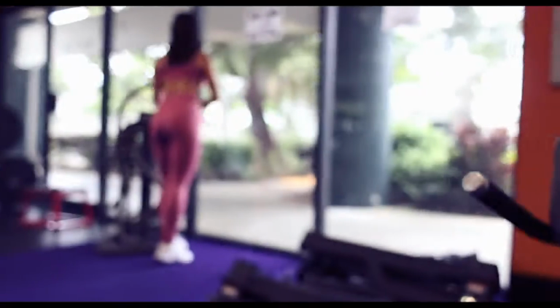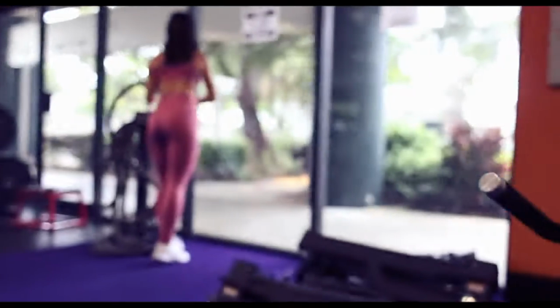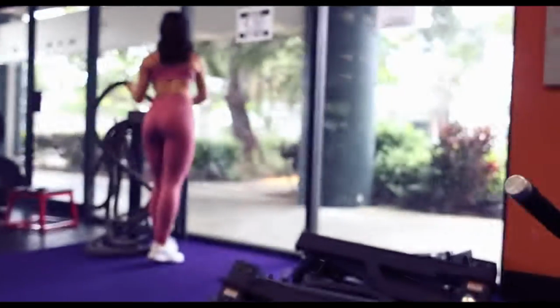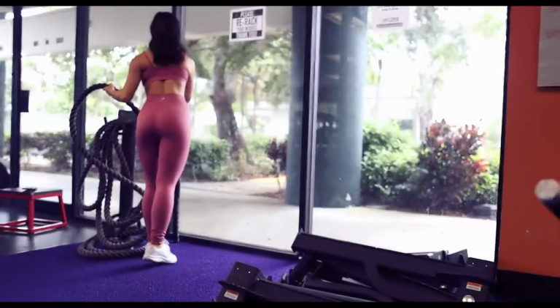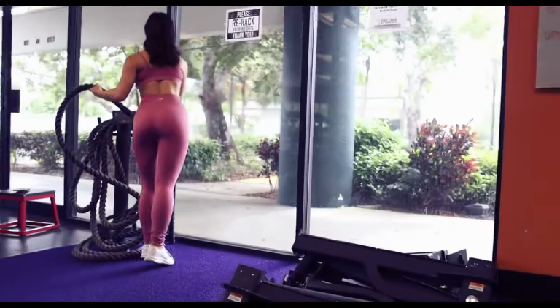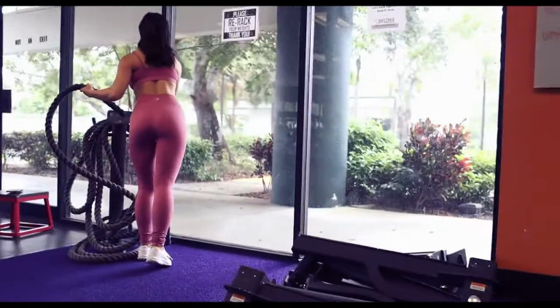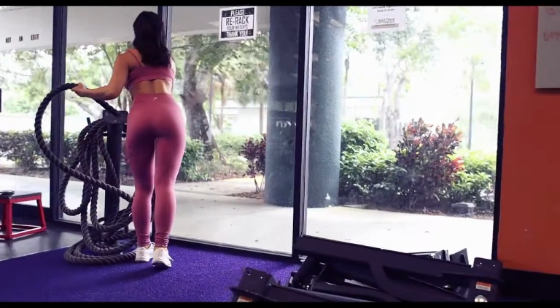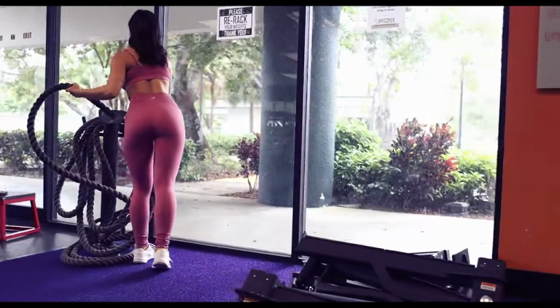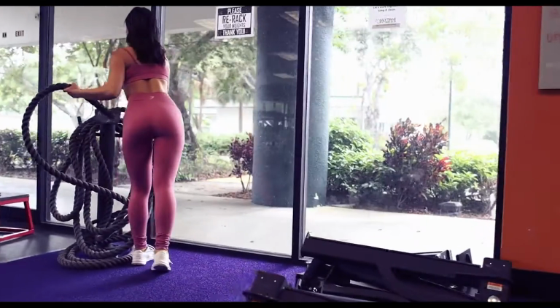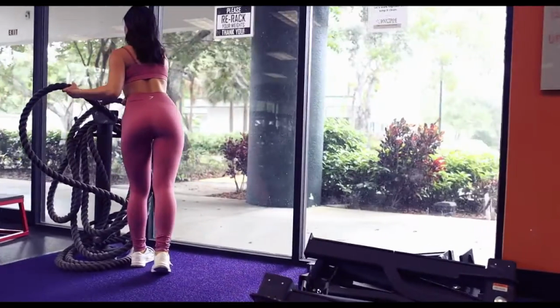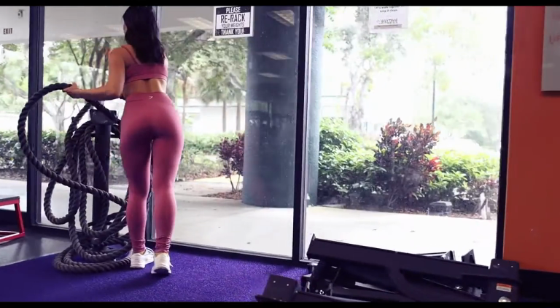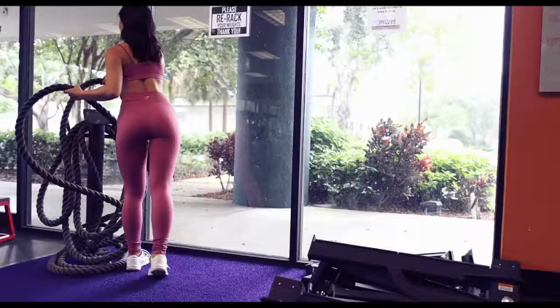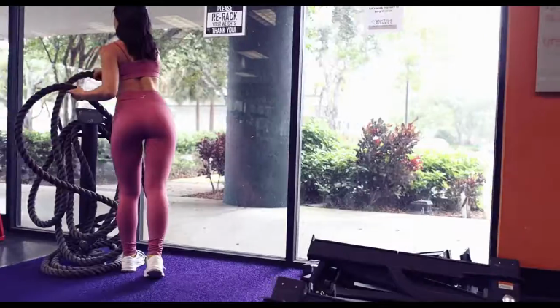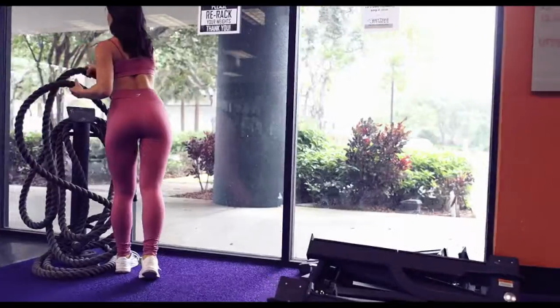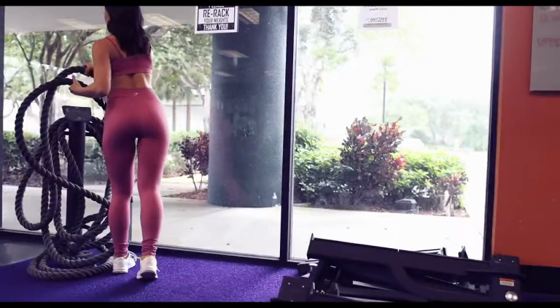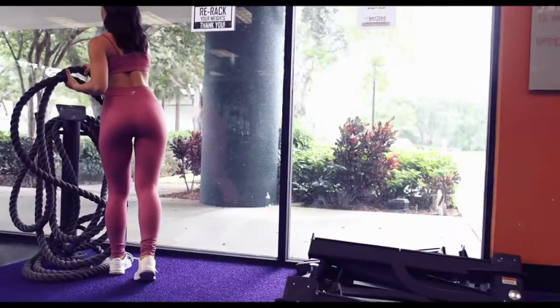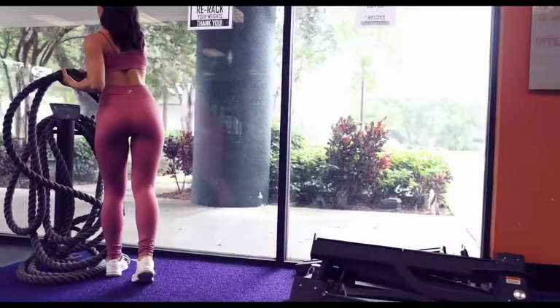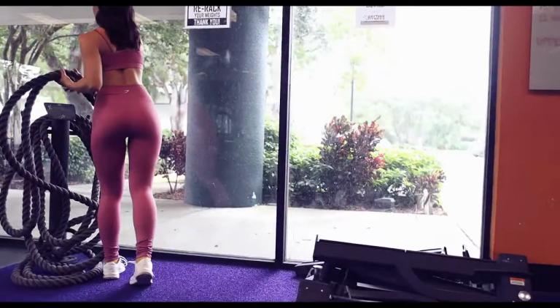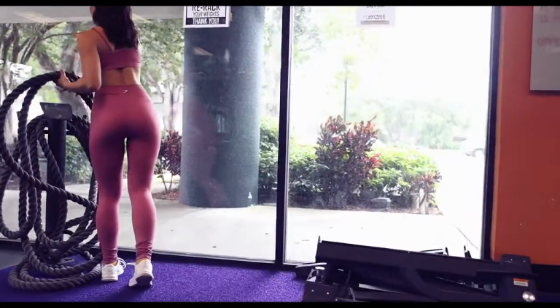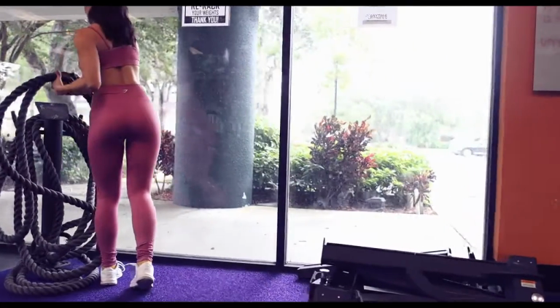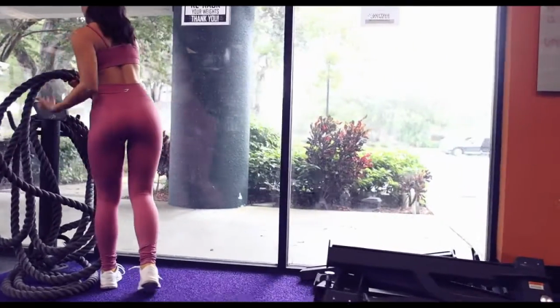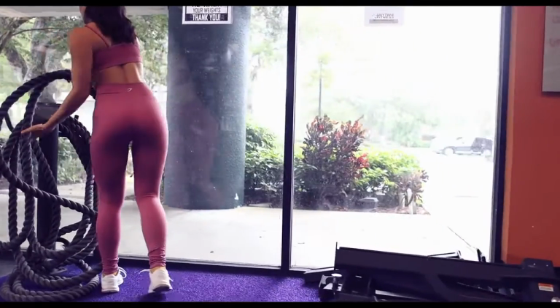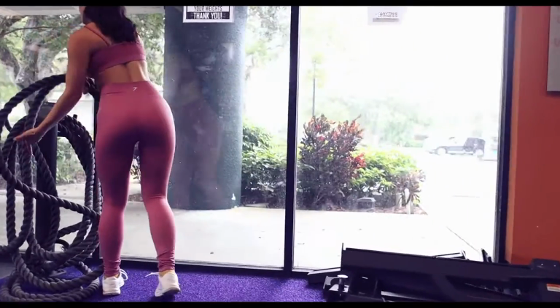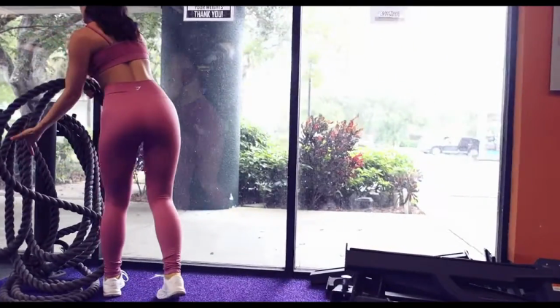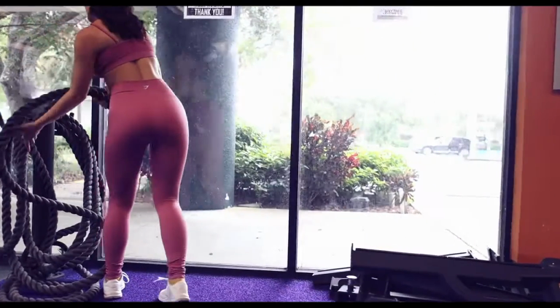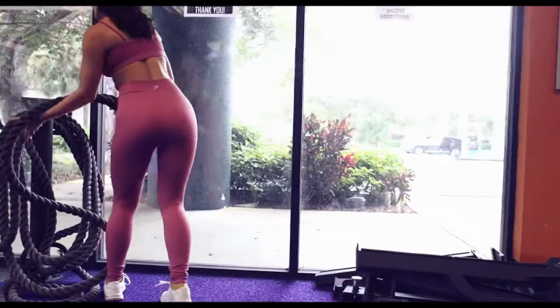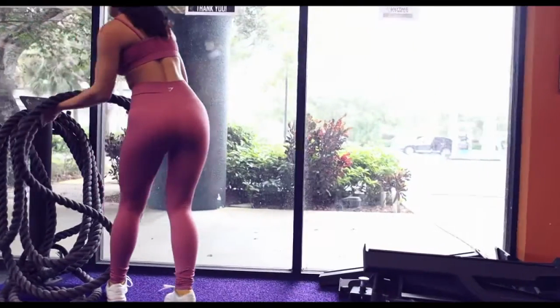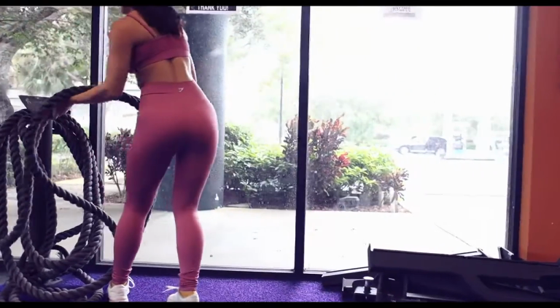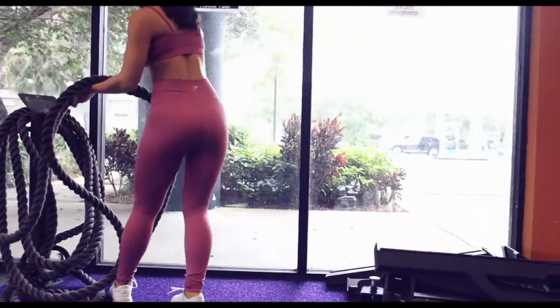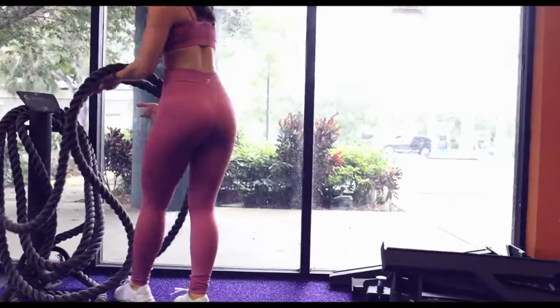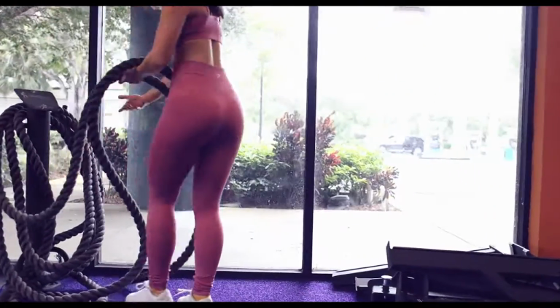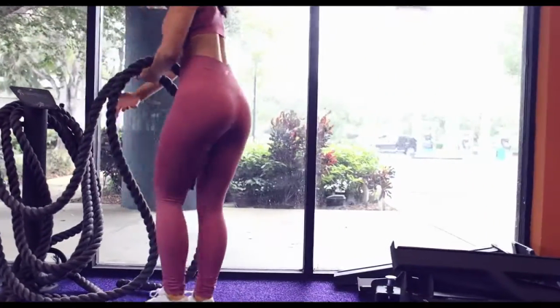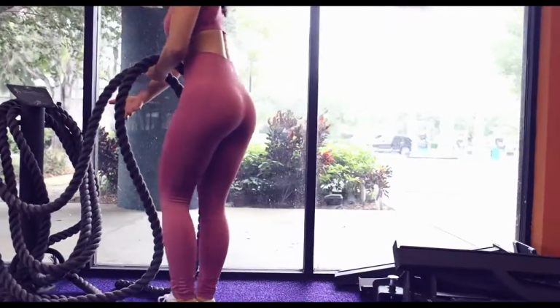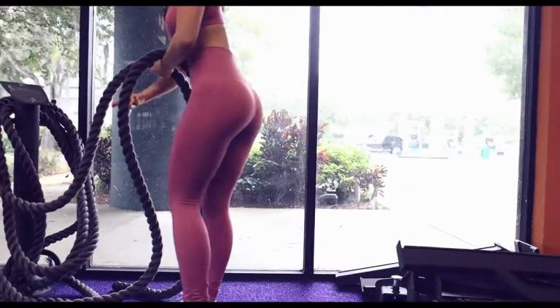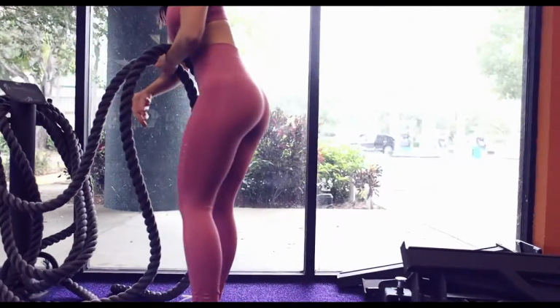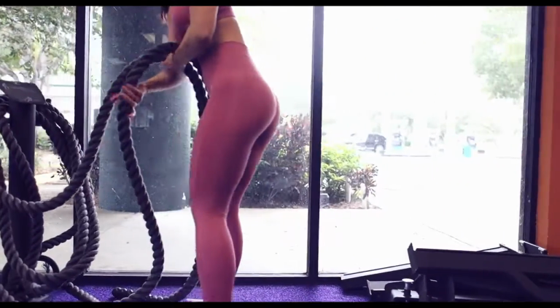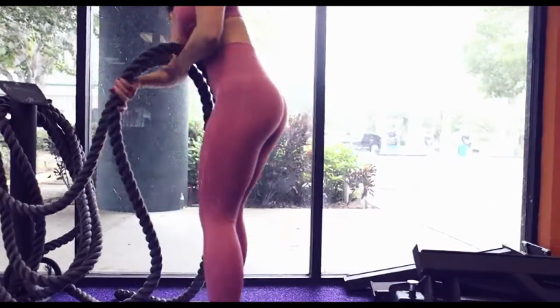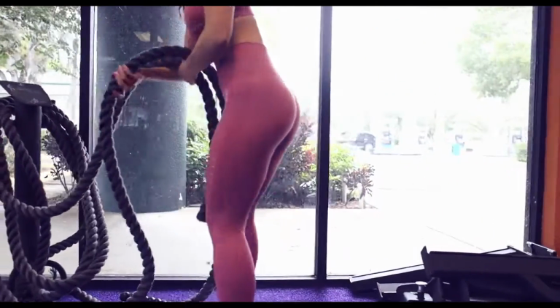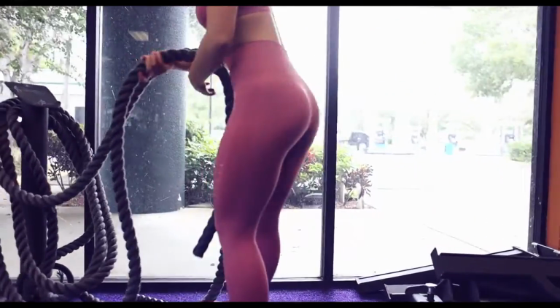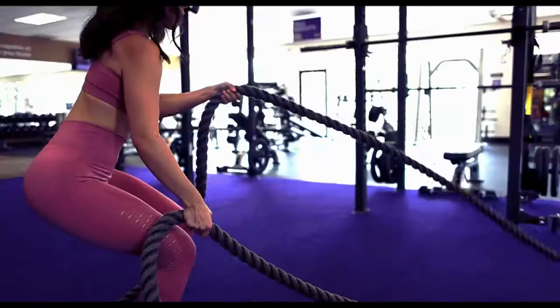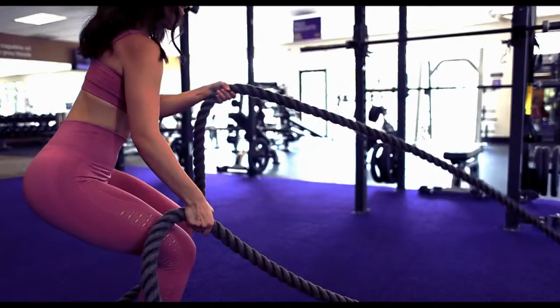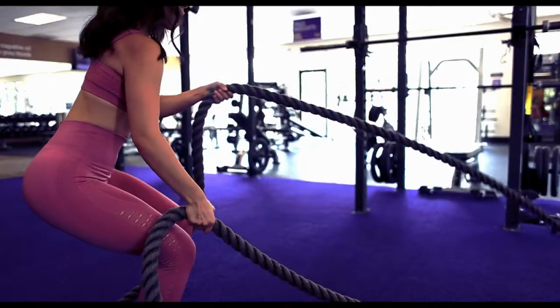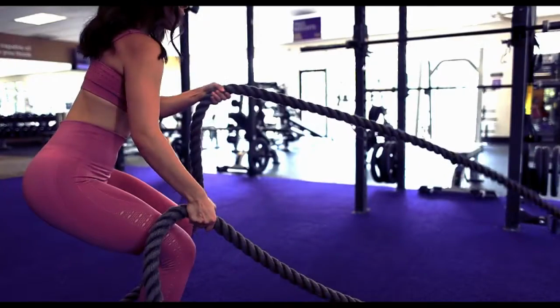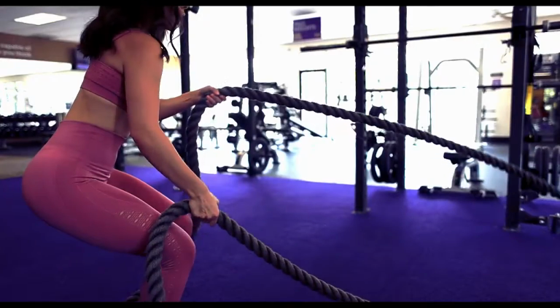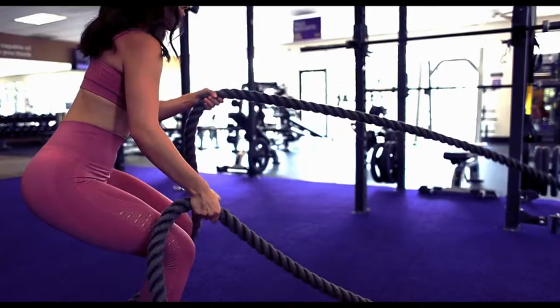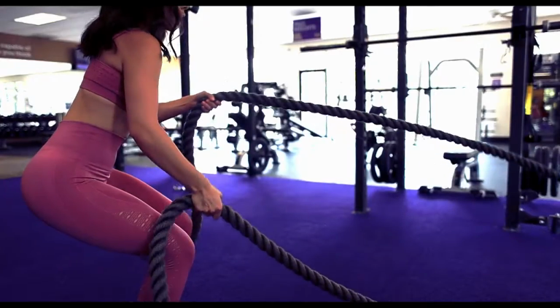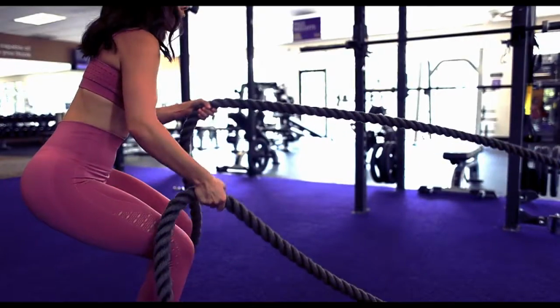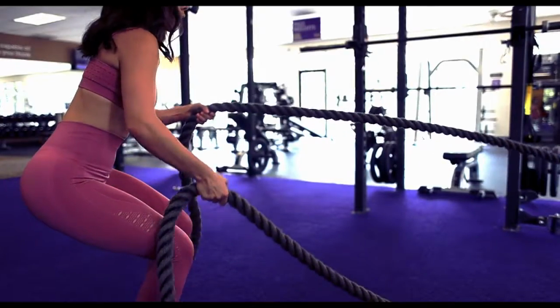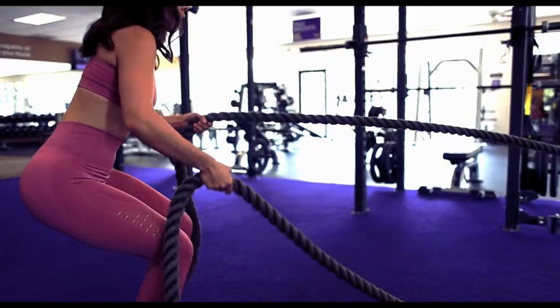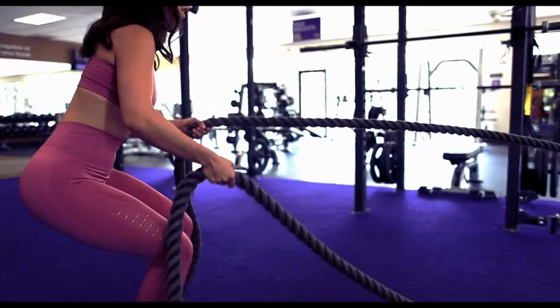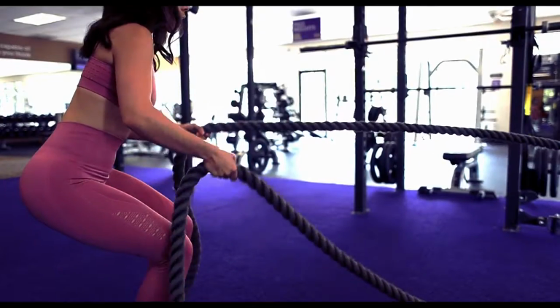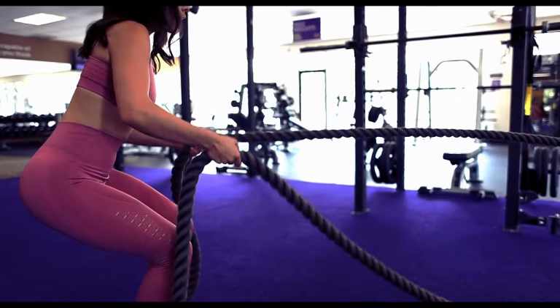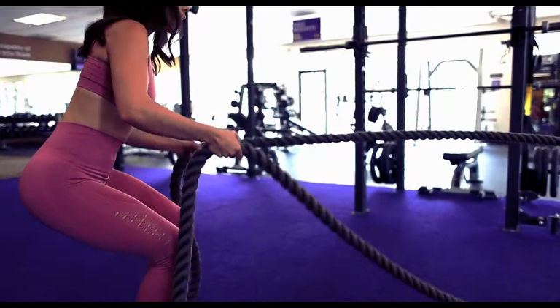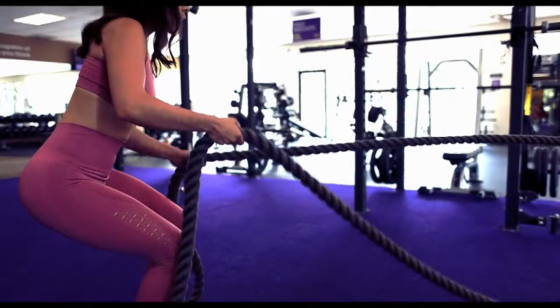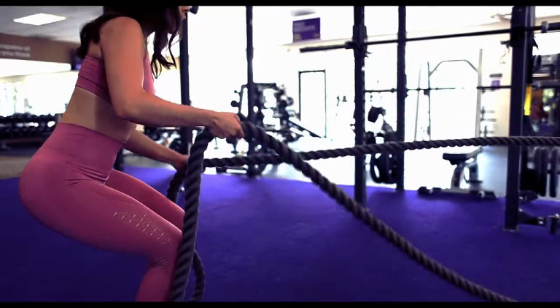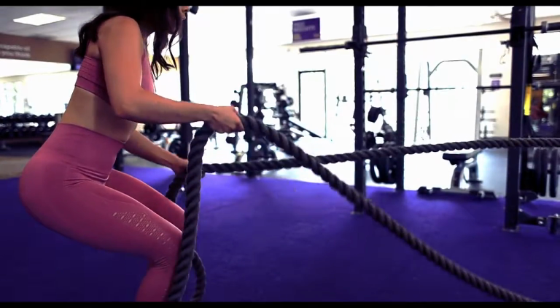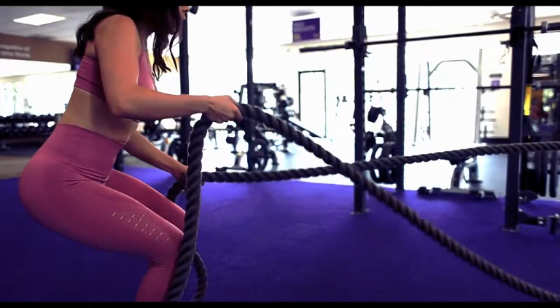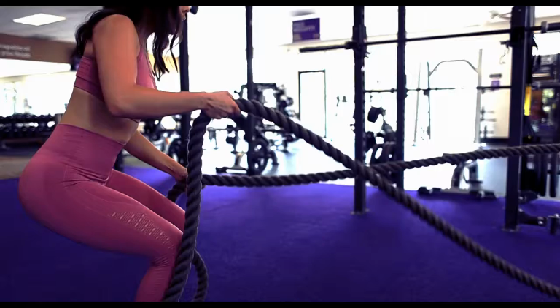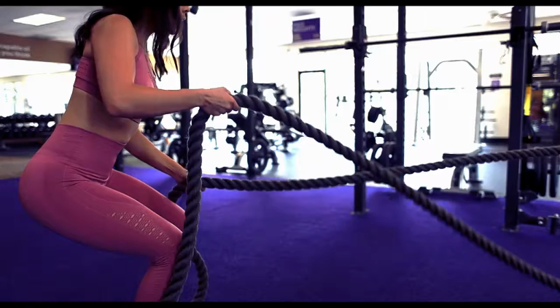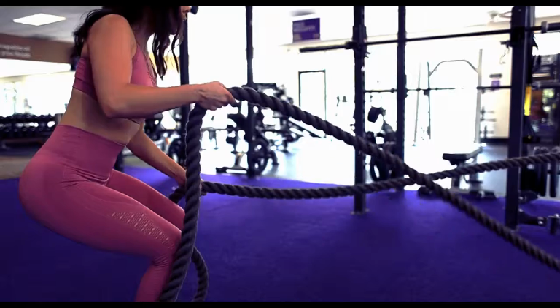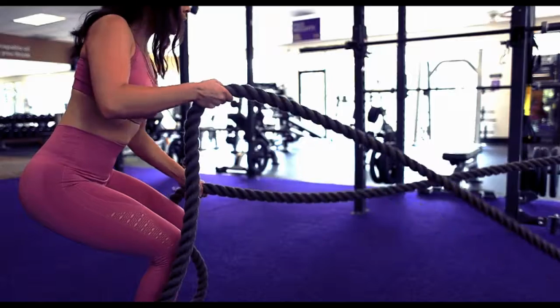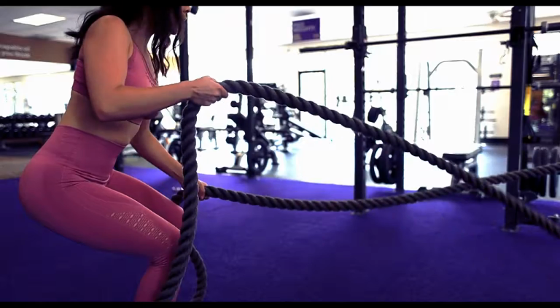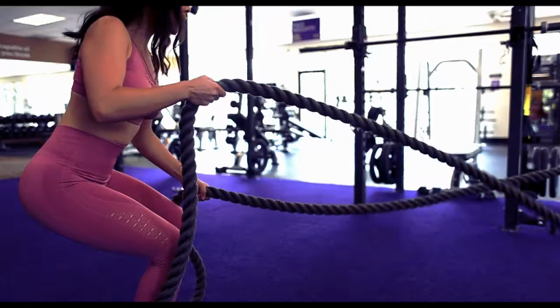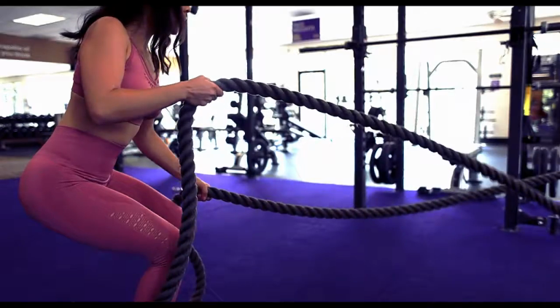On days where I don't feel like using dumbbells, I like to go ahead and use the ropes. They're super fun and interactive for toning your upper body.